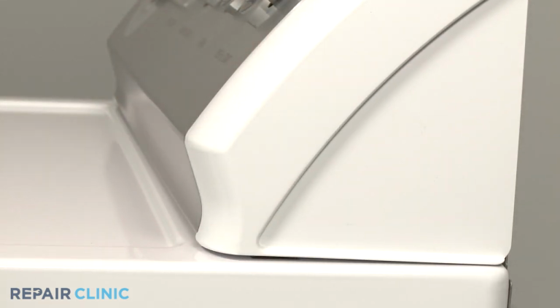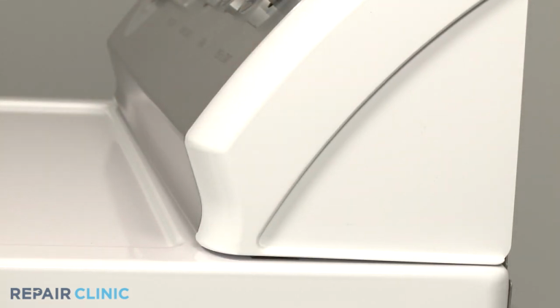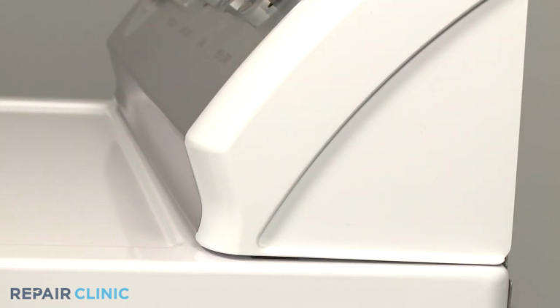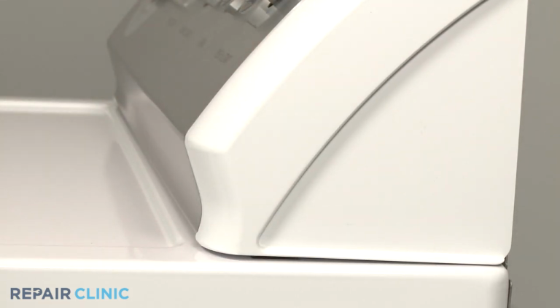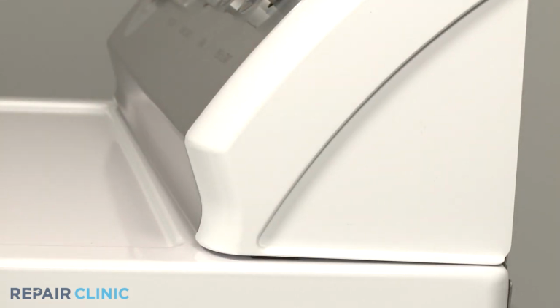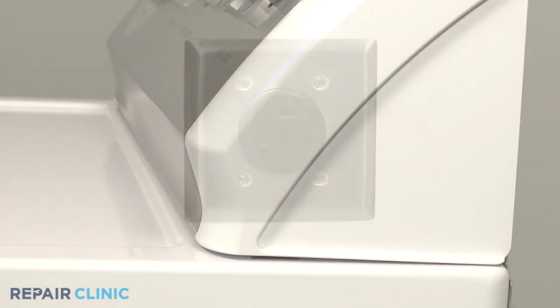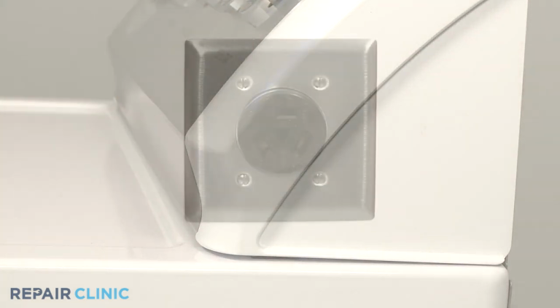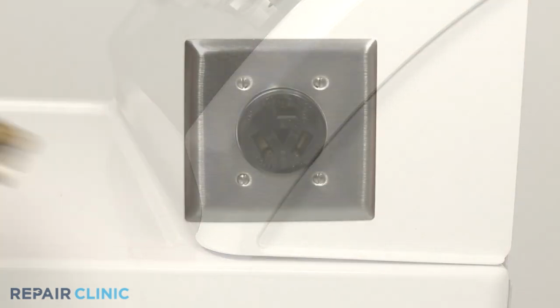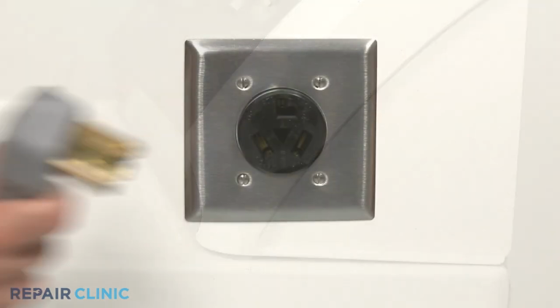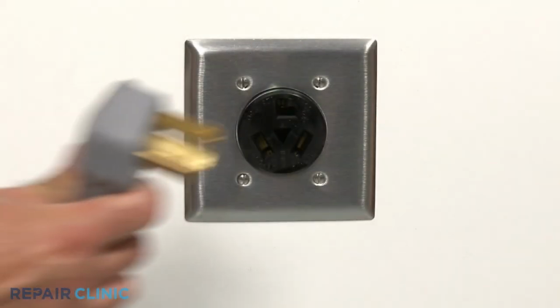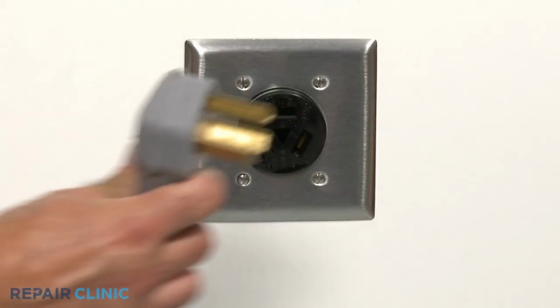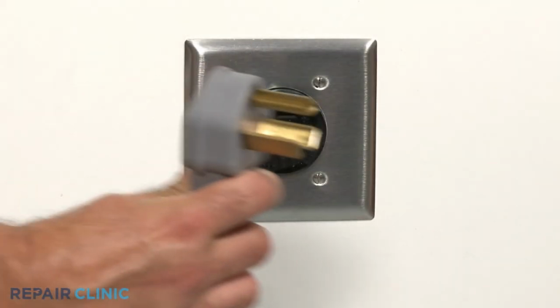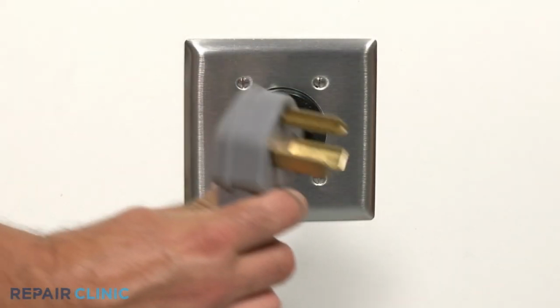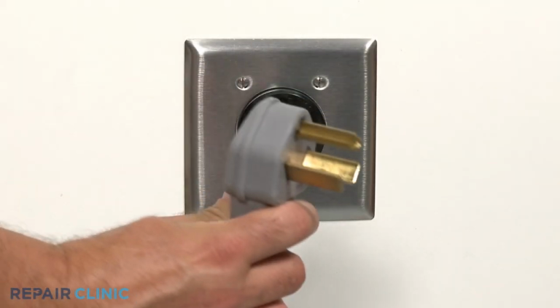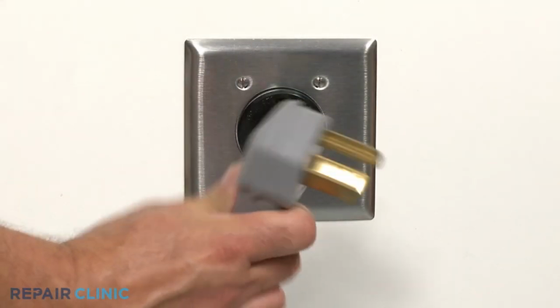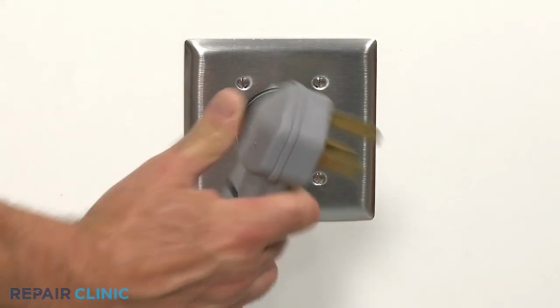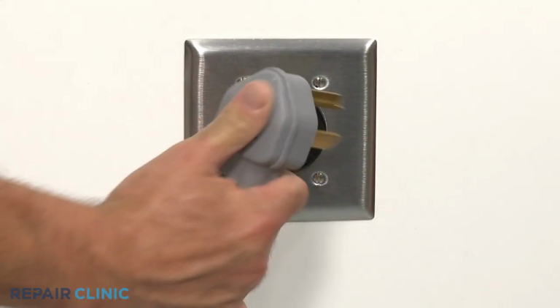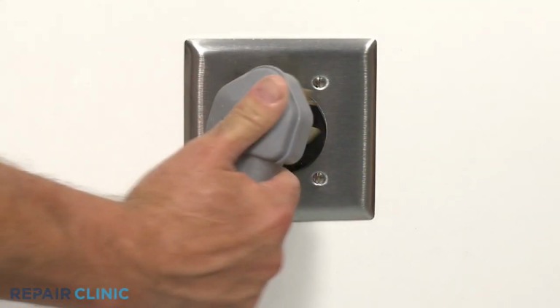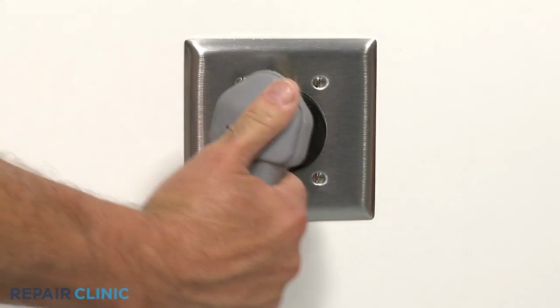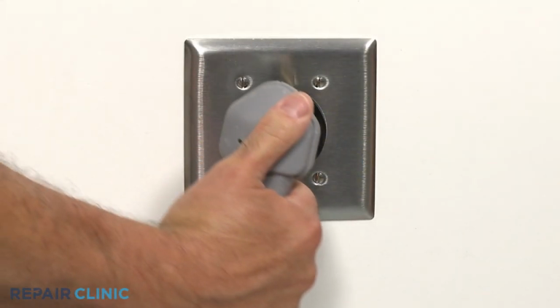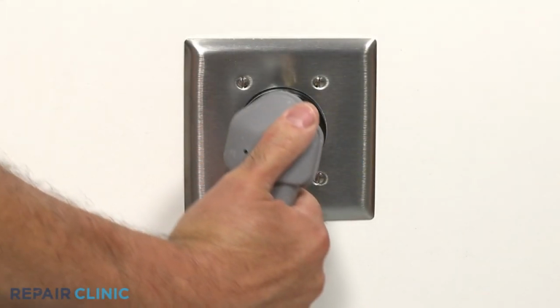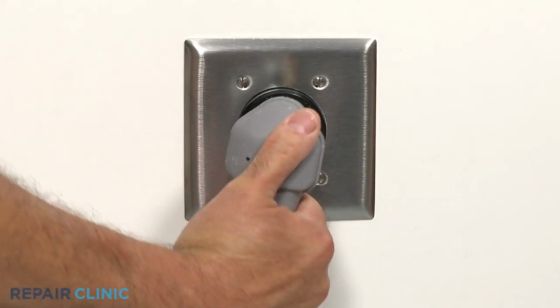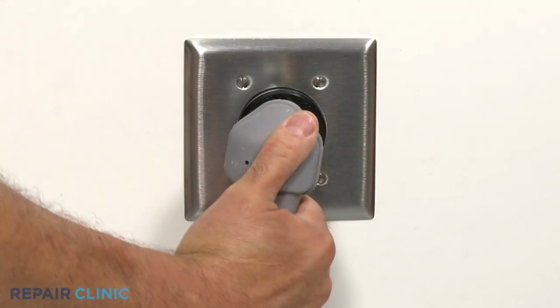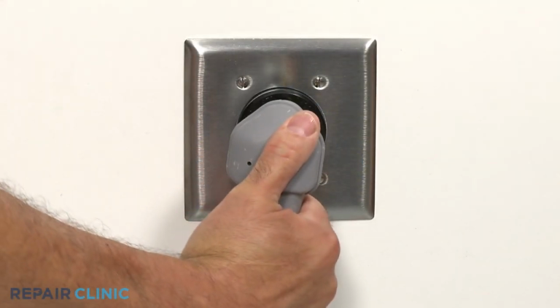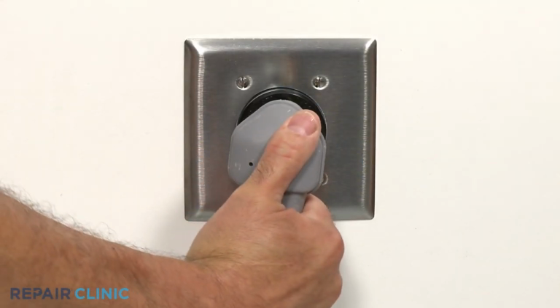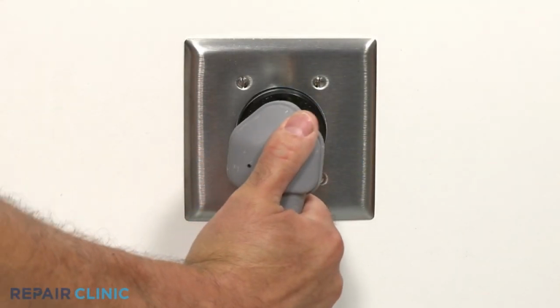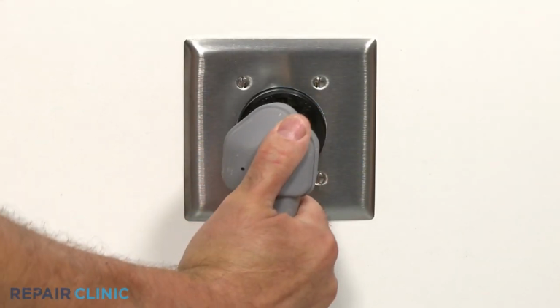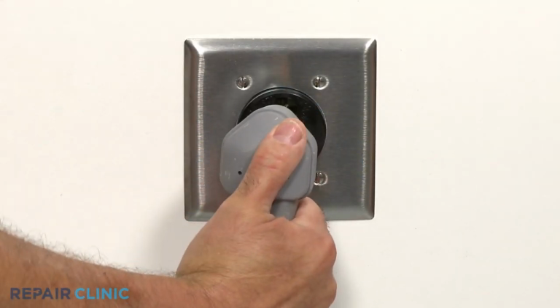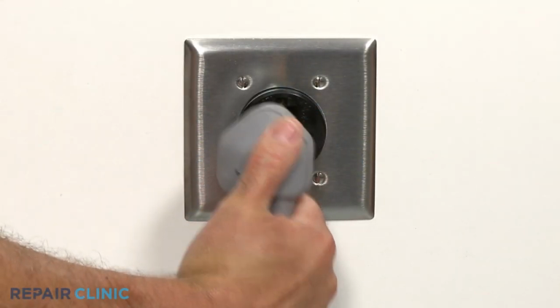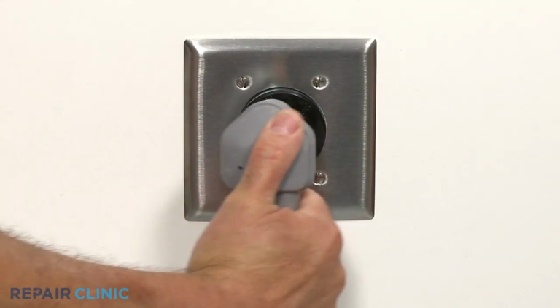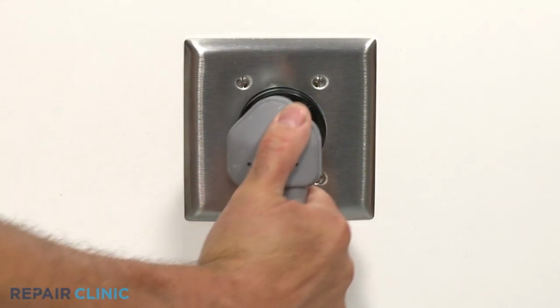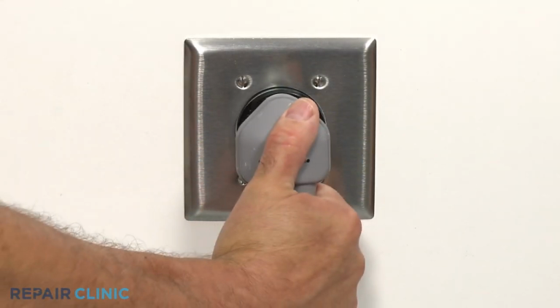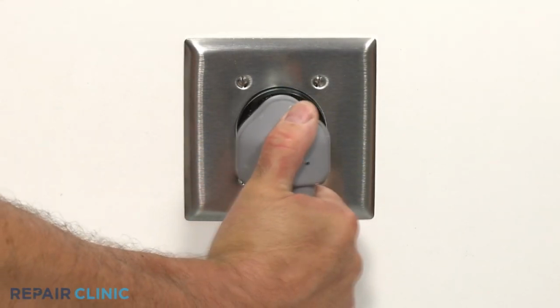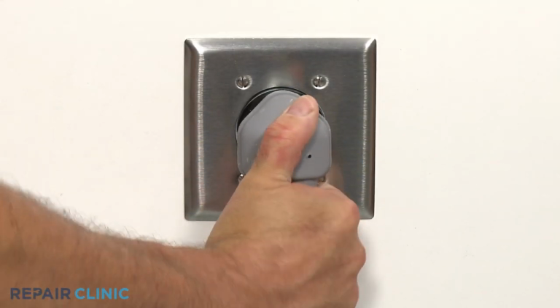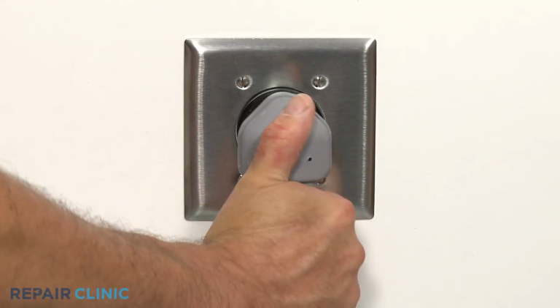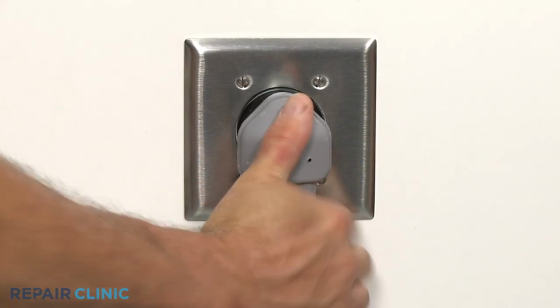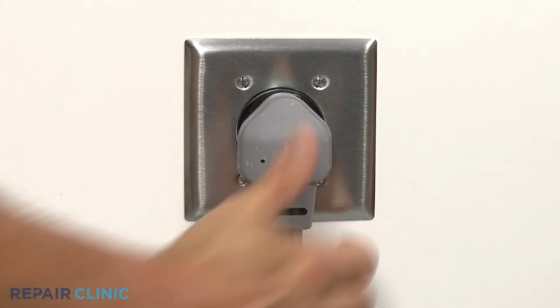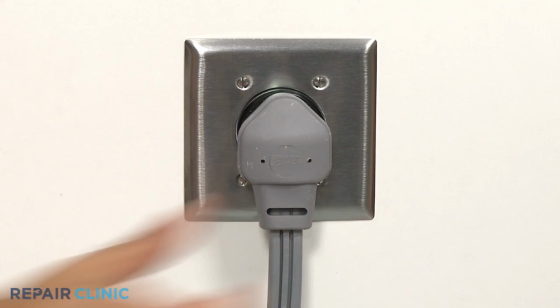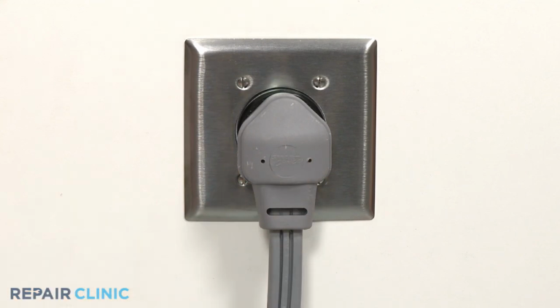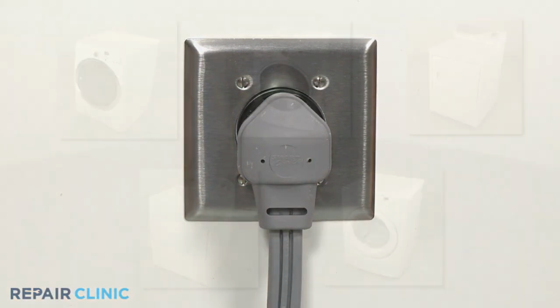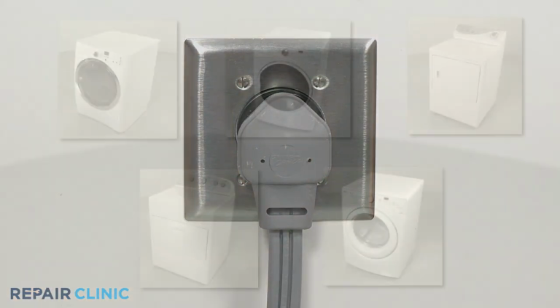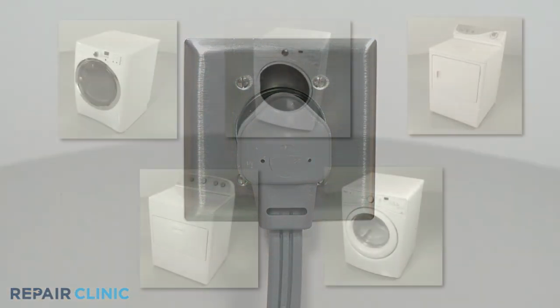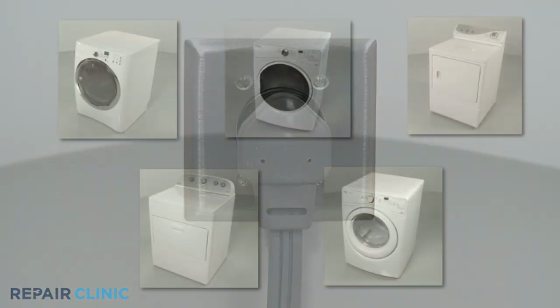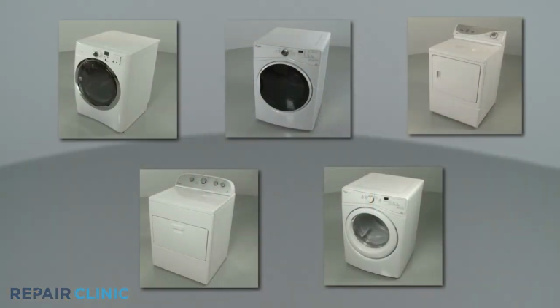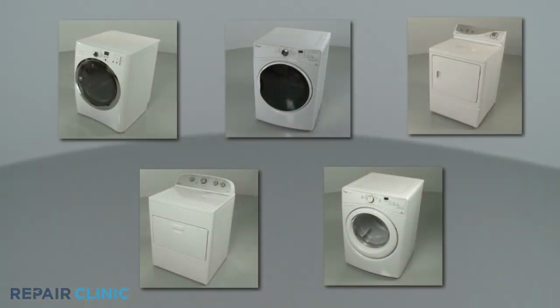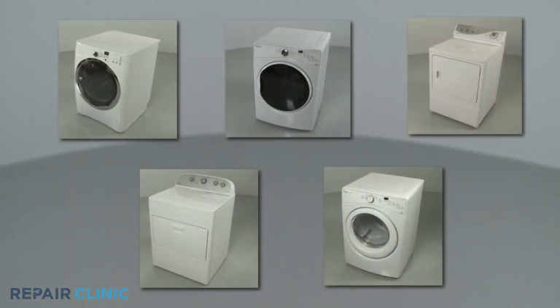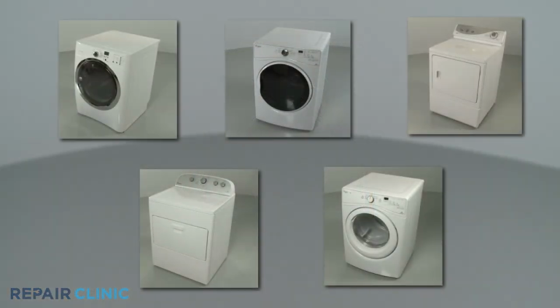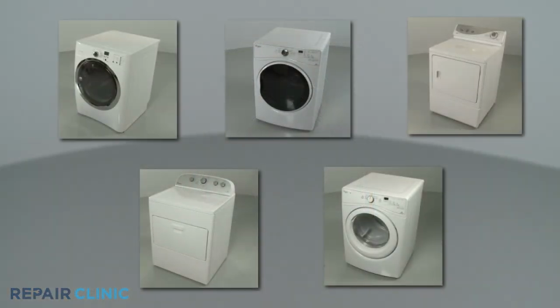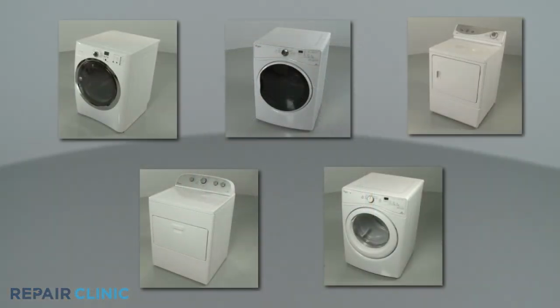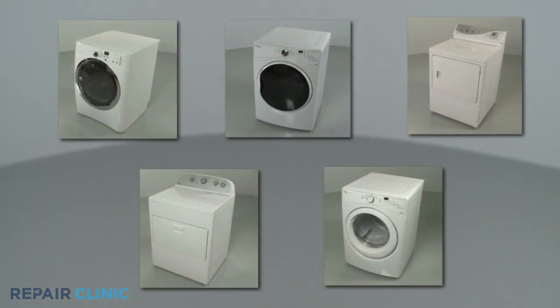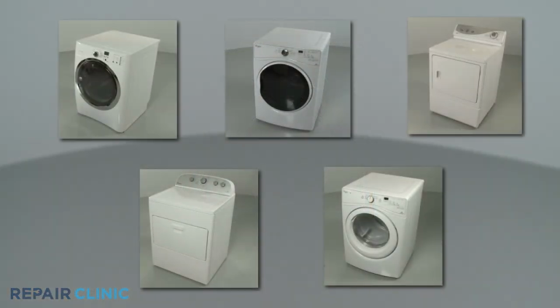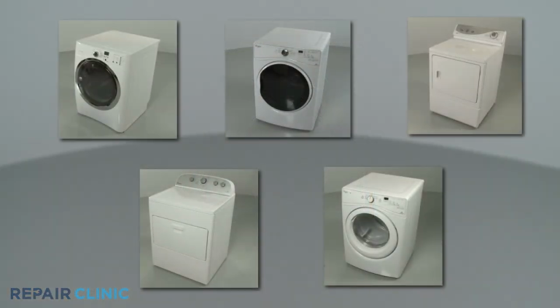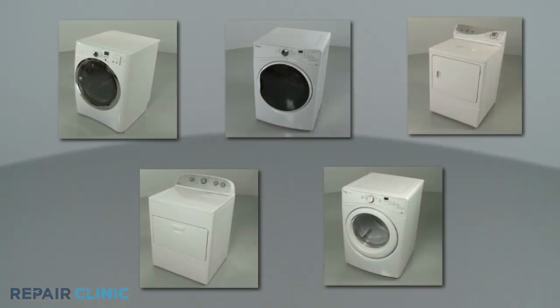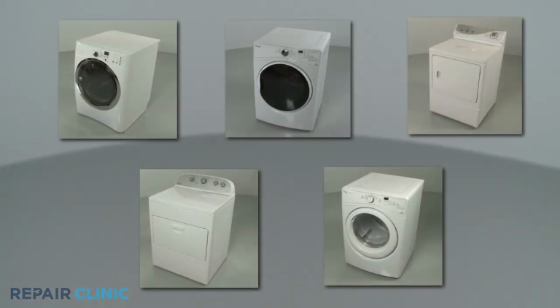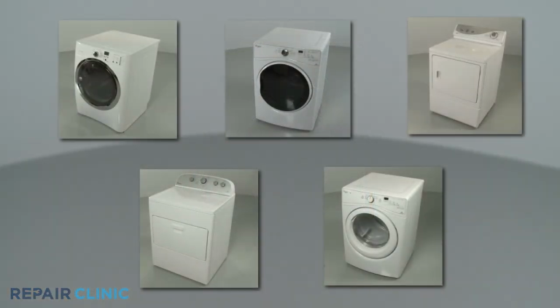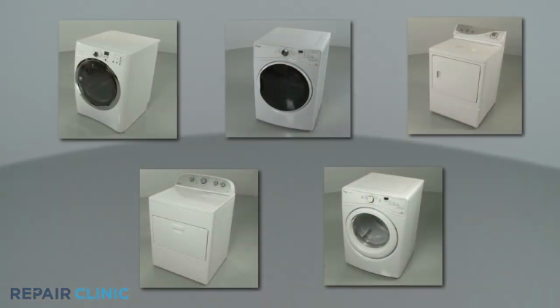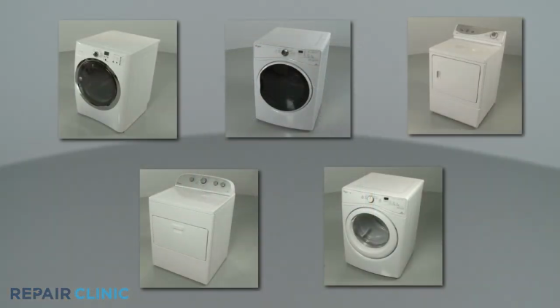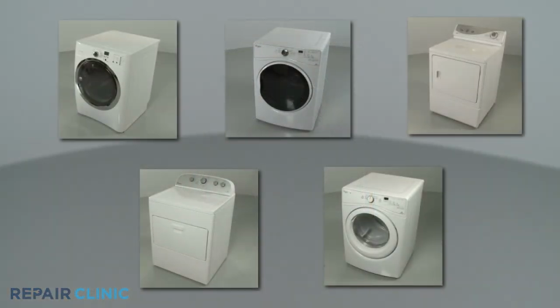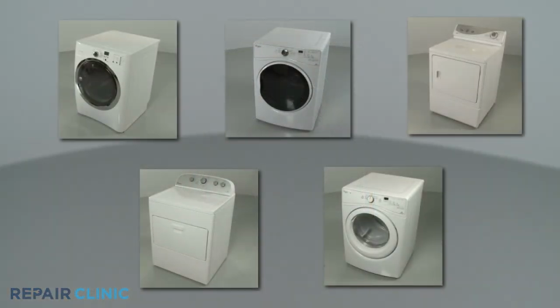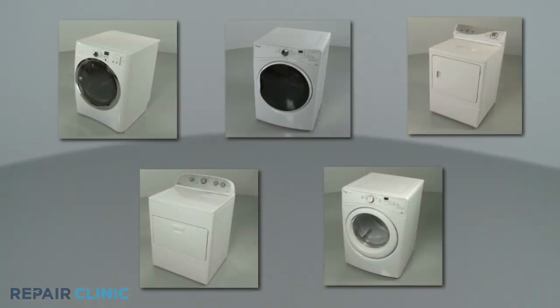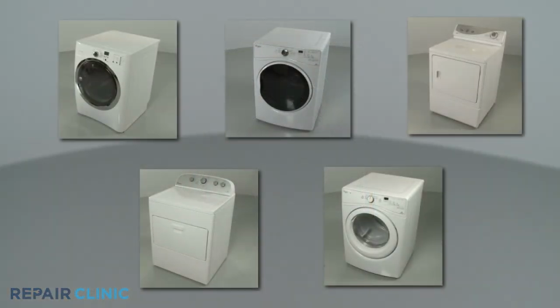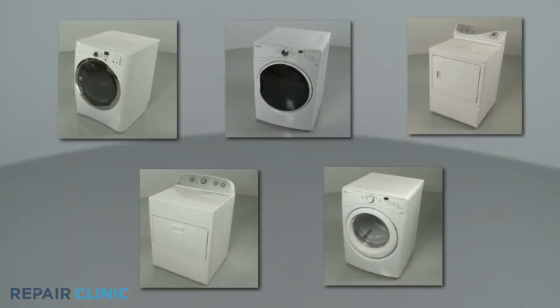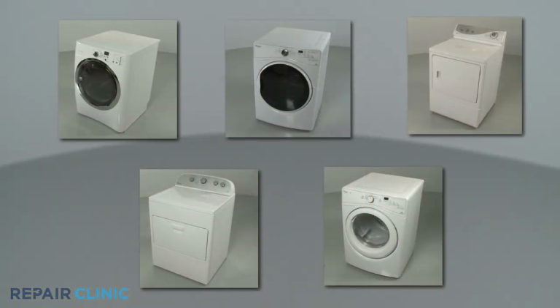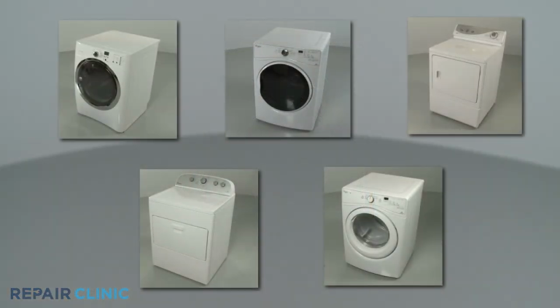With the reassembly complete, plug the power cord back in and your dryer should be ready for use.